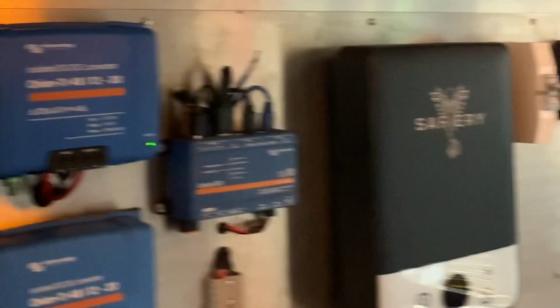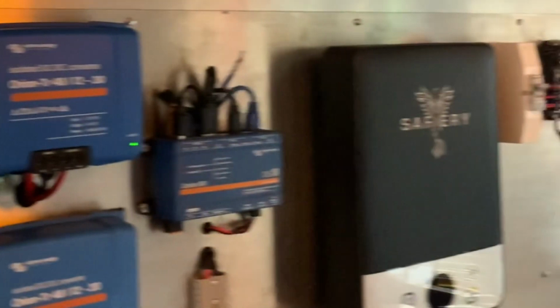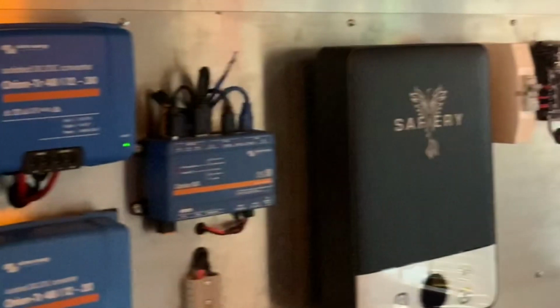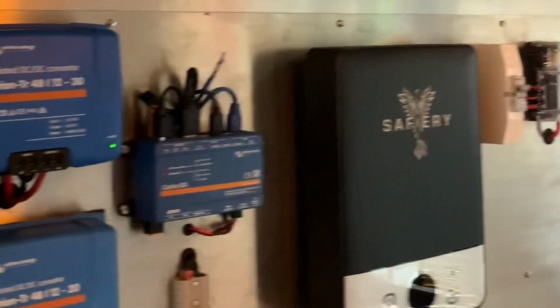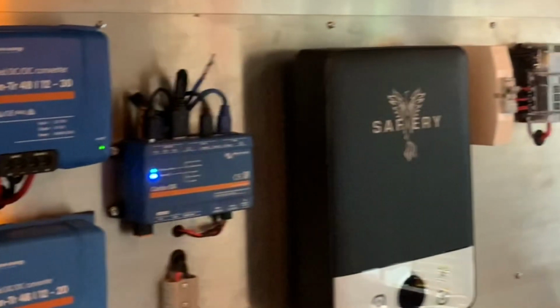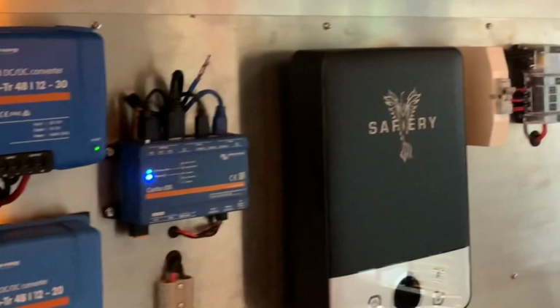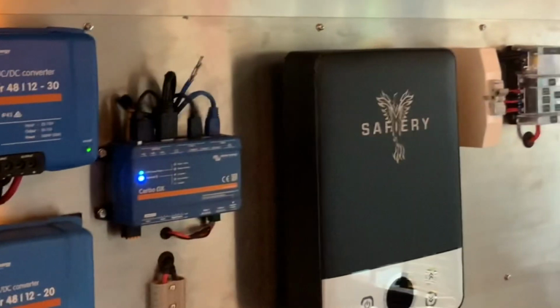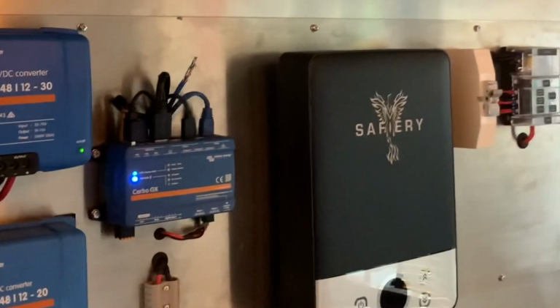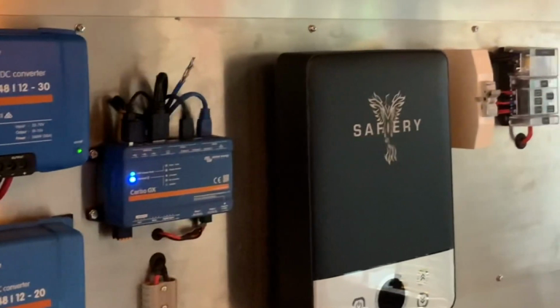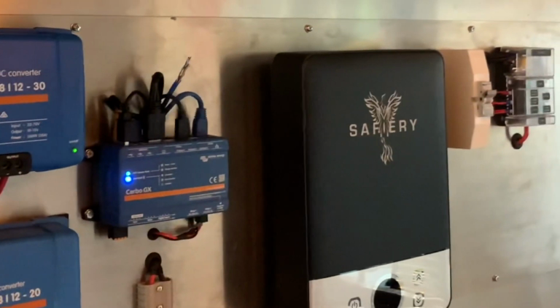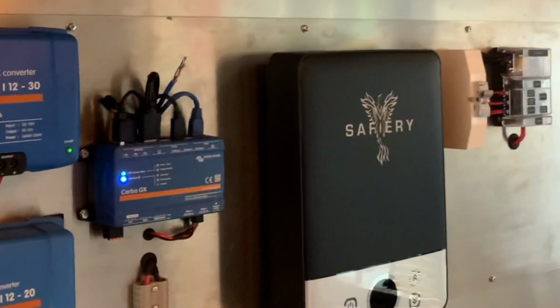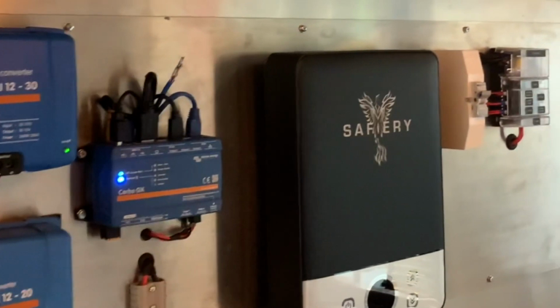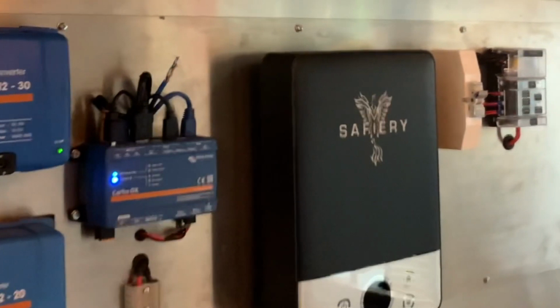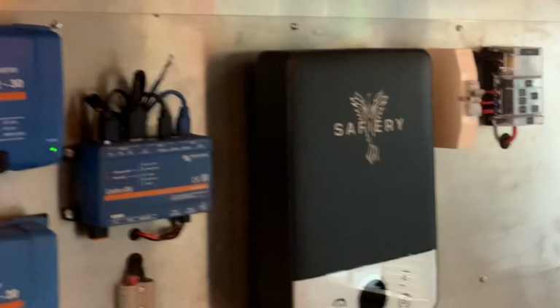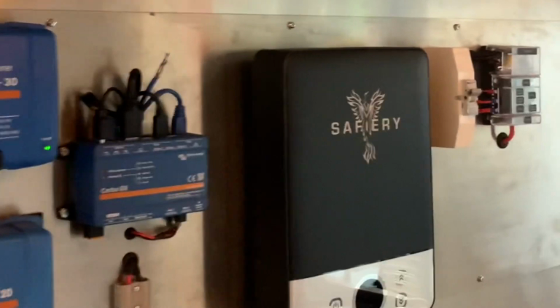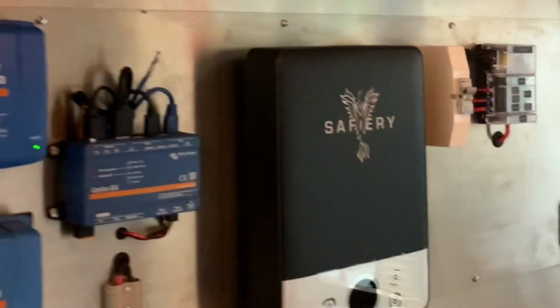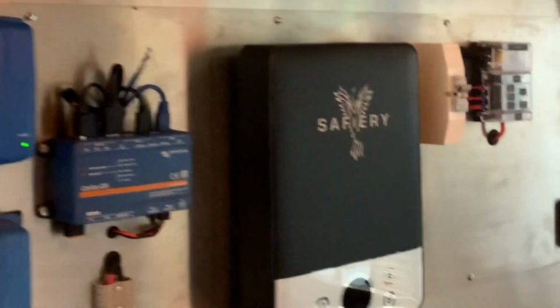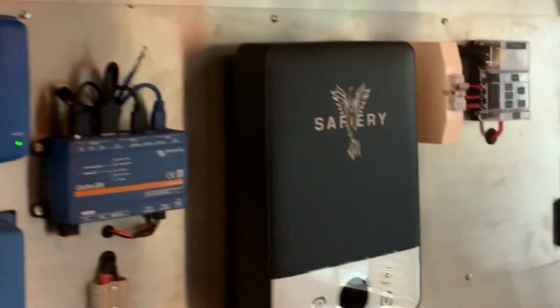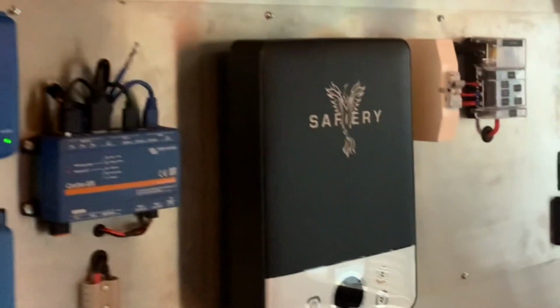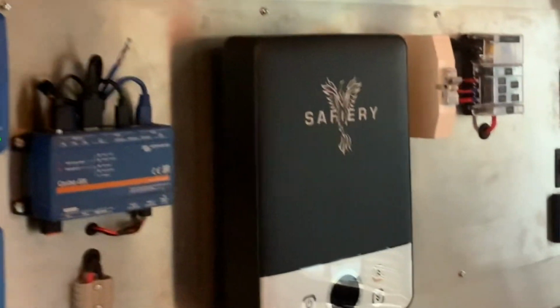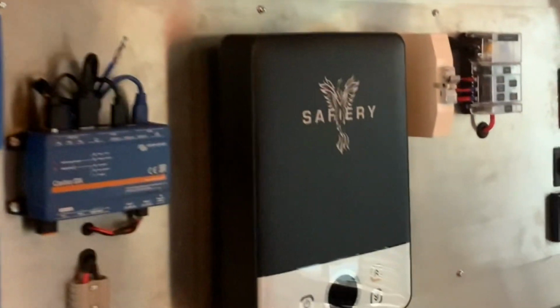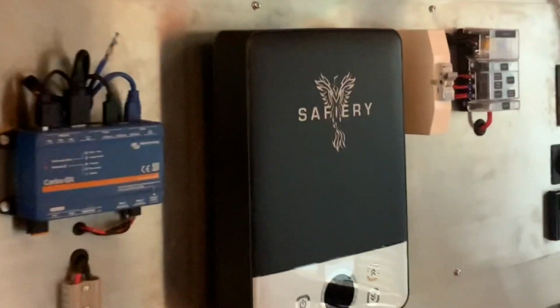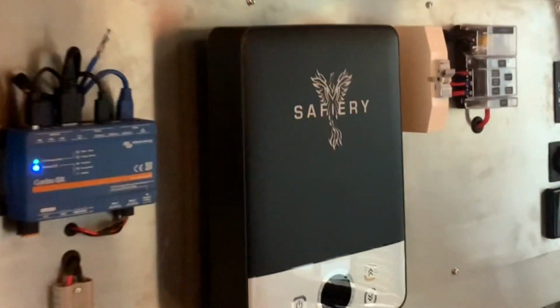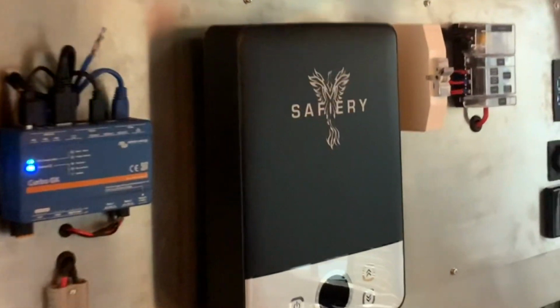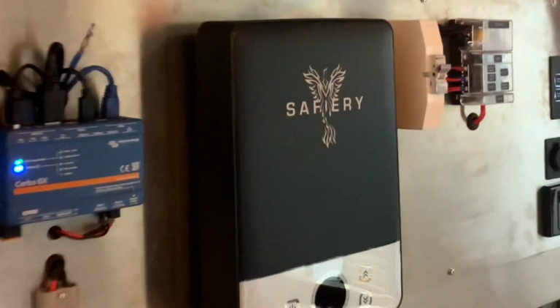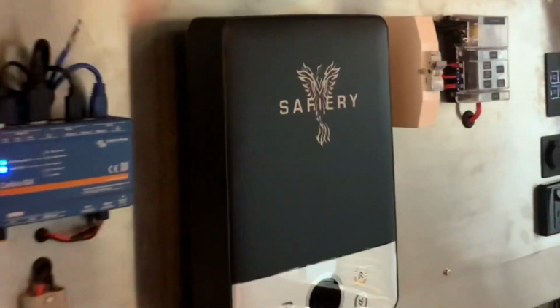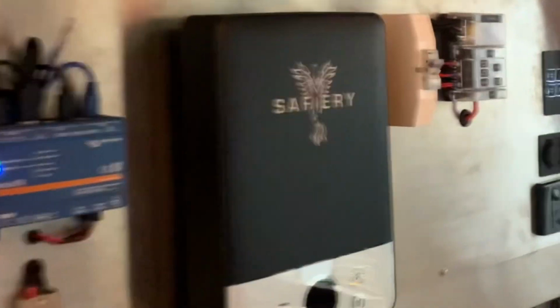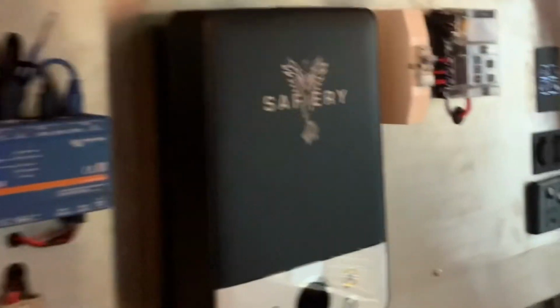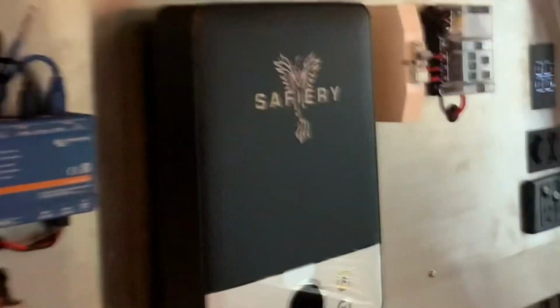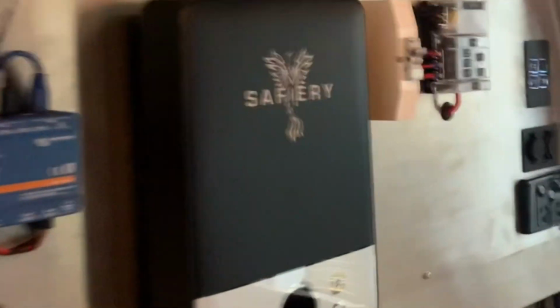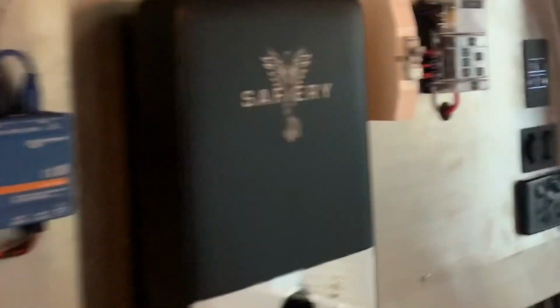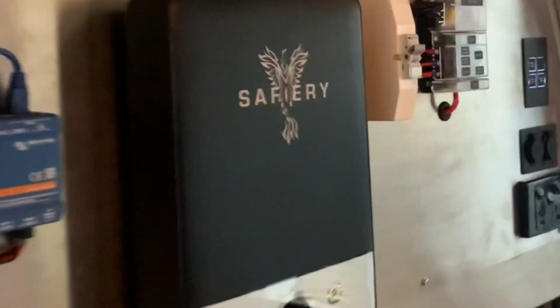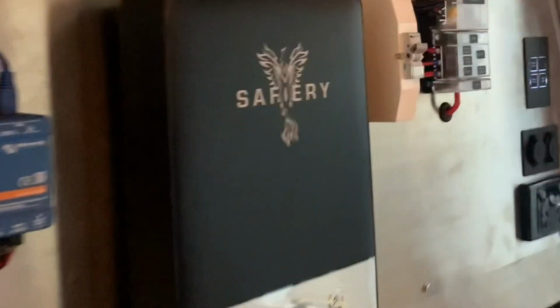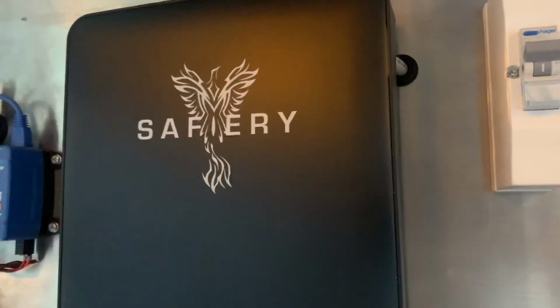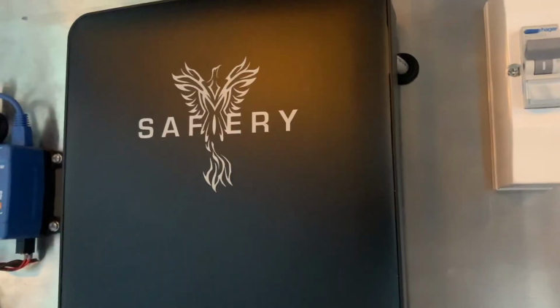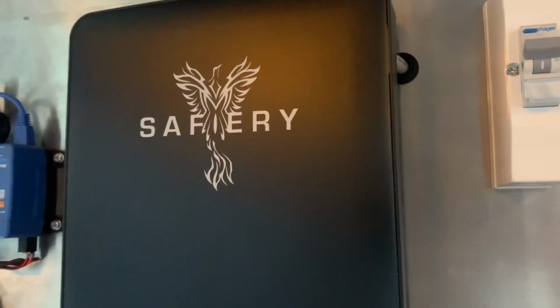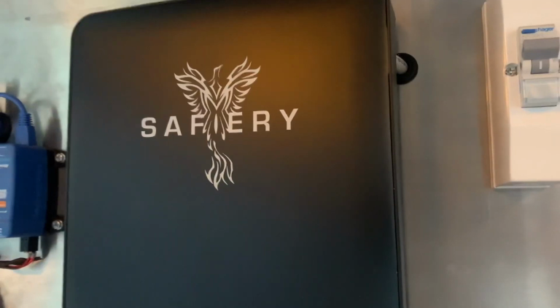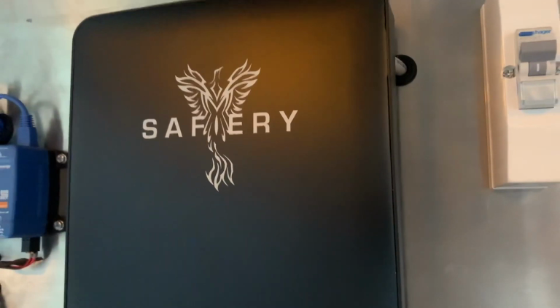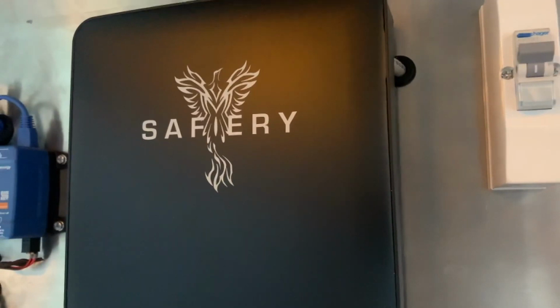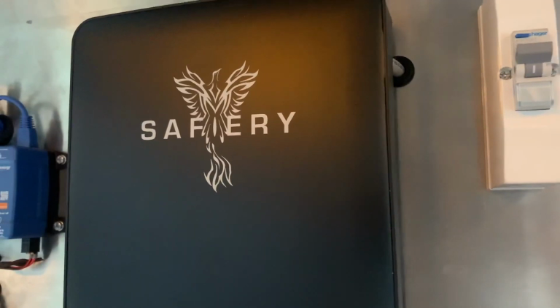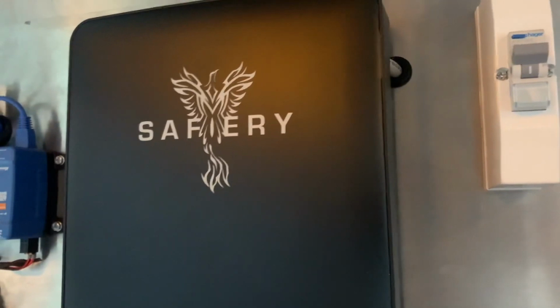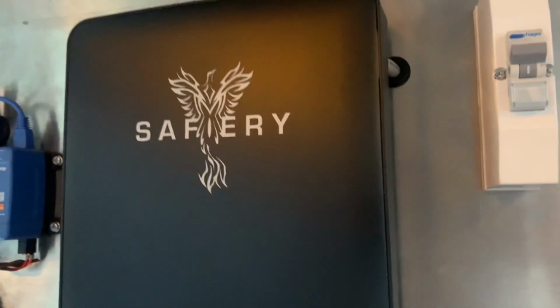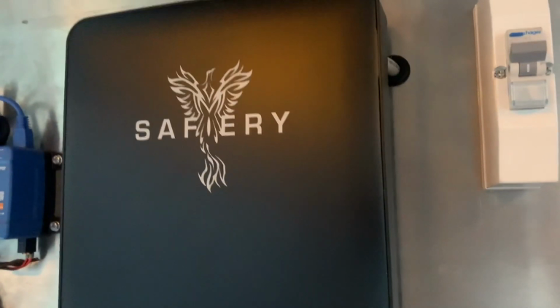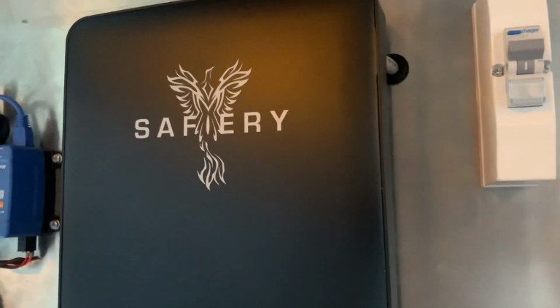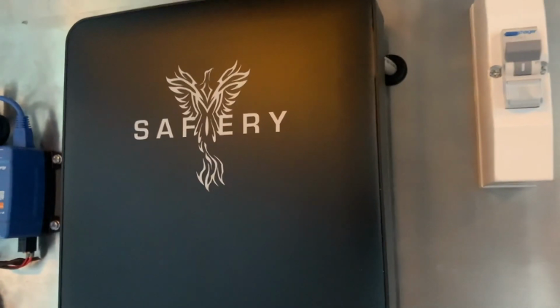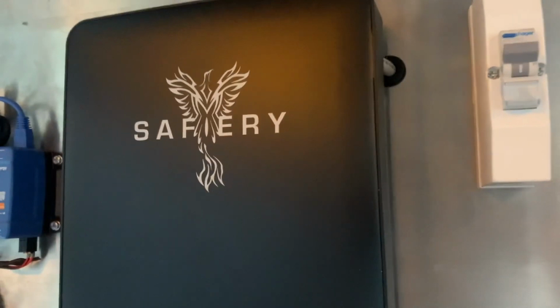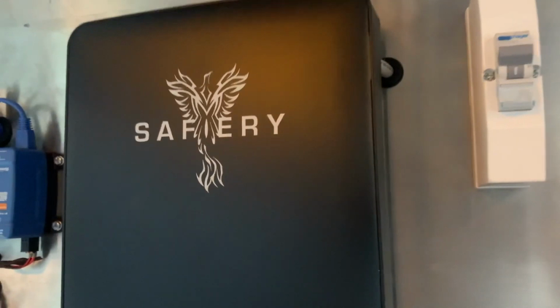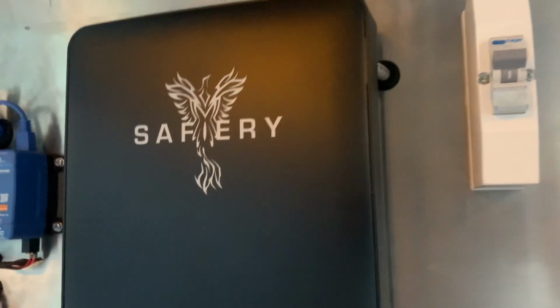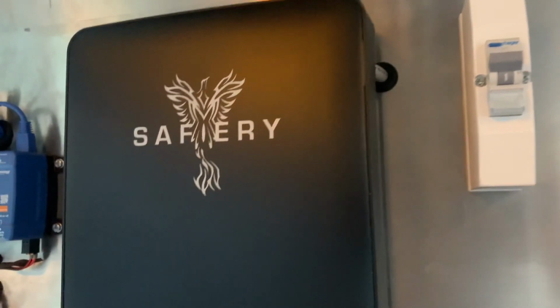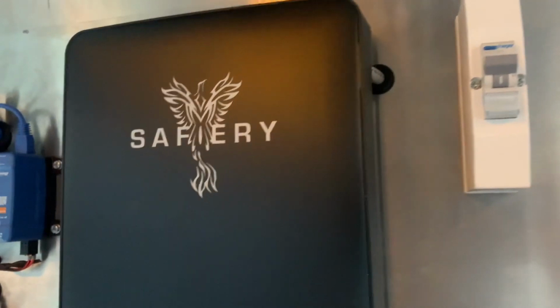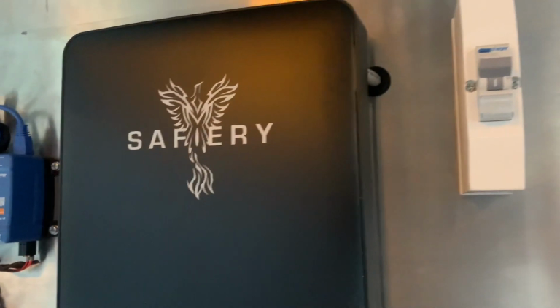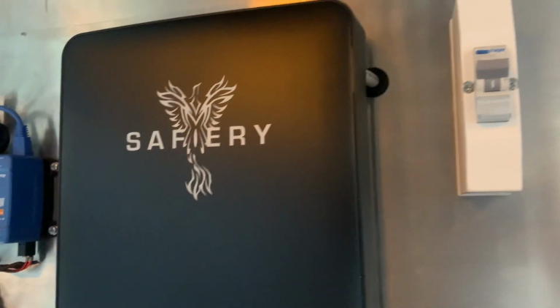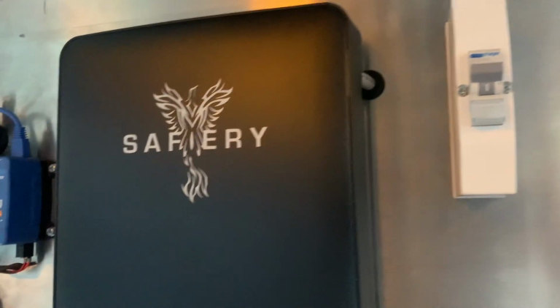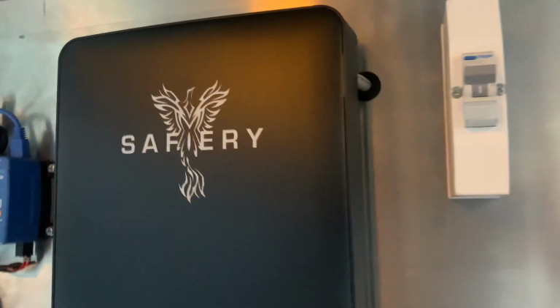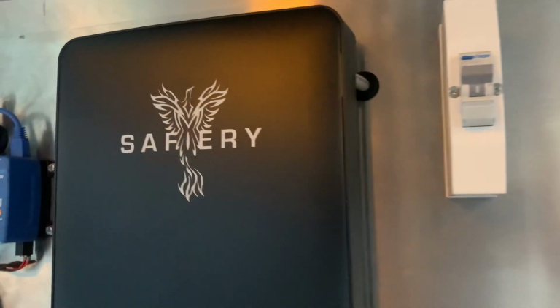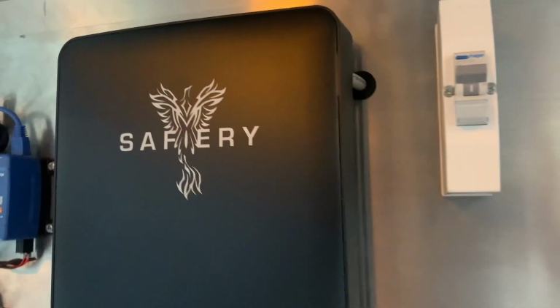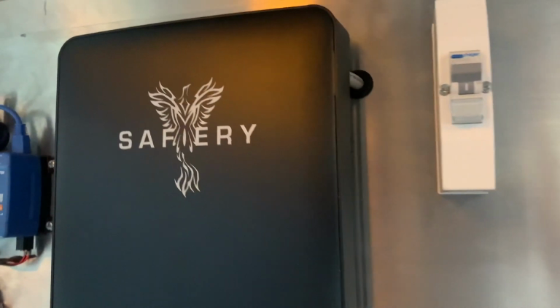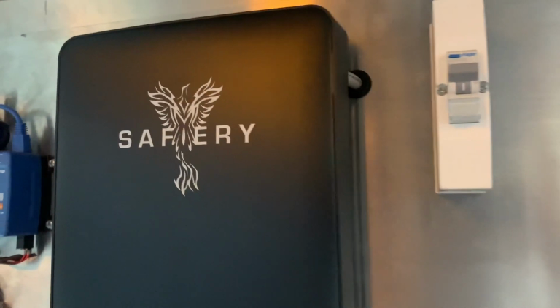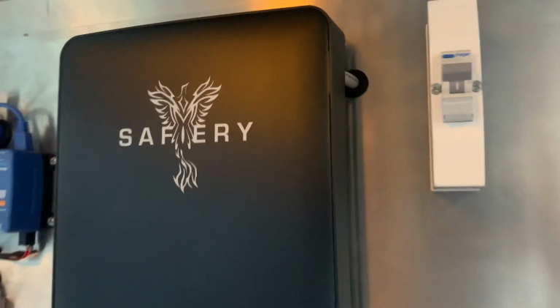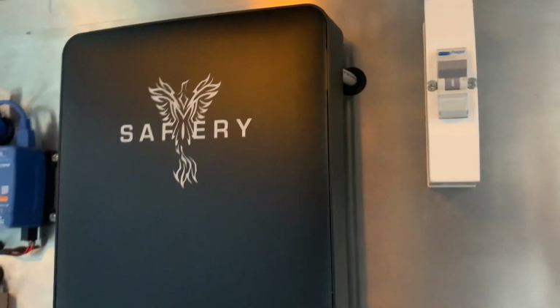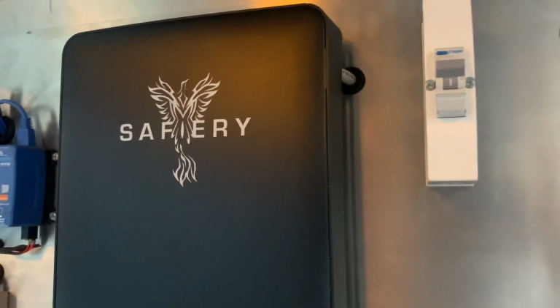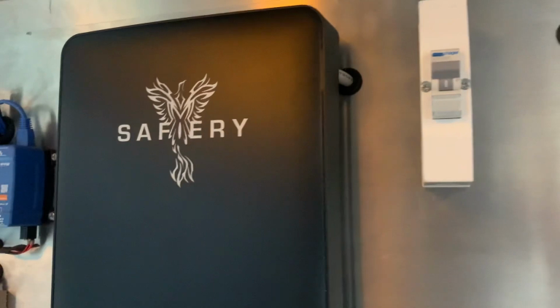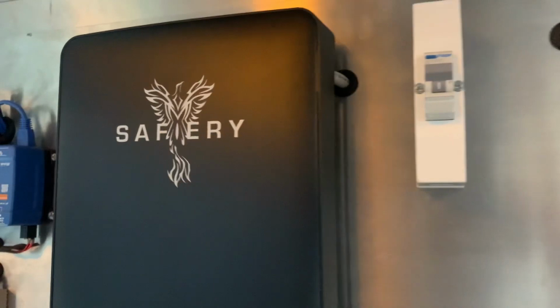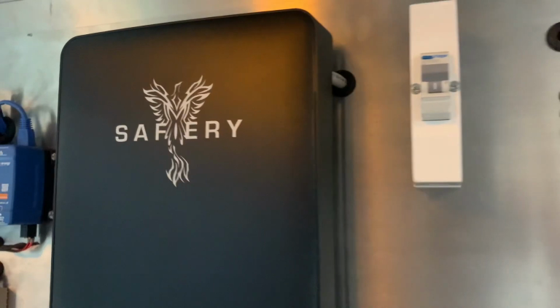A highlight here is the slim instant hot water unit you can see here — it needs 3 kilowatts to run. How good is that?